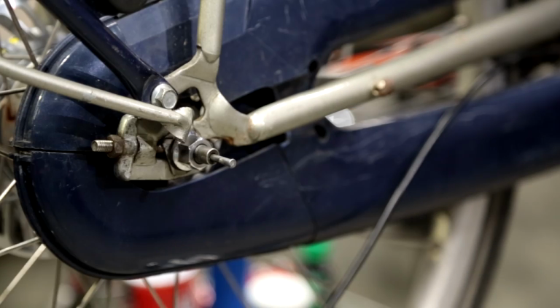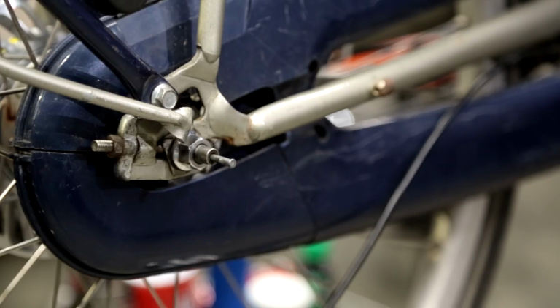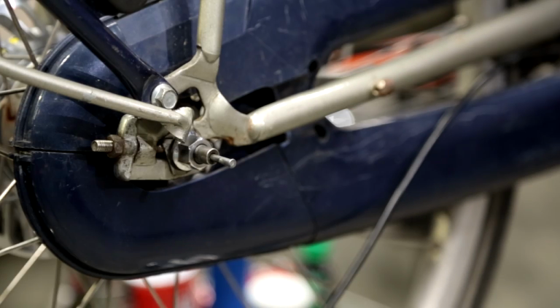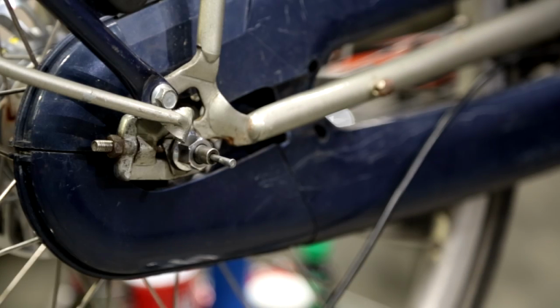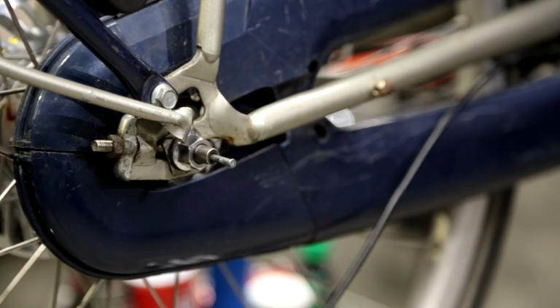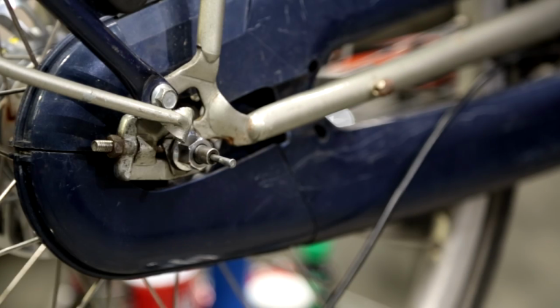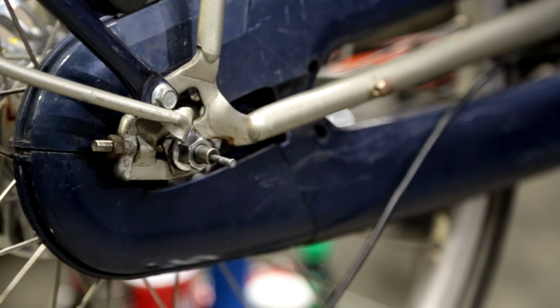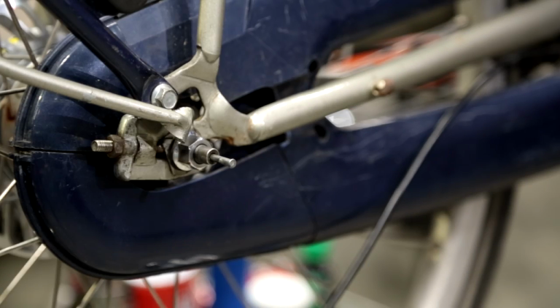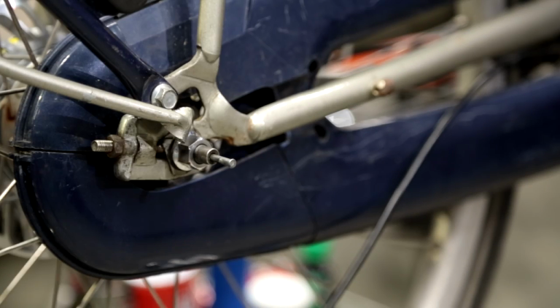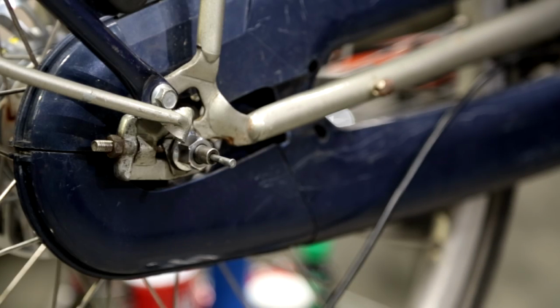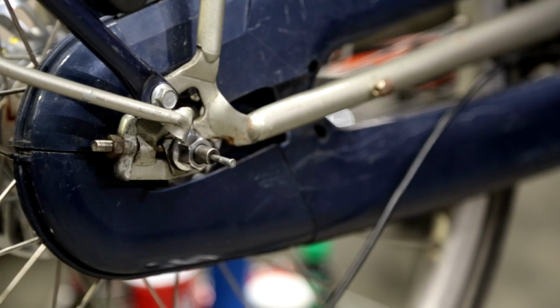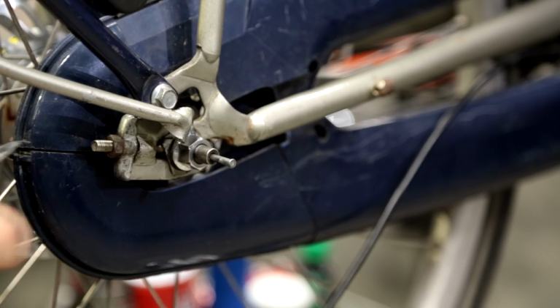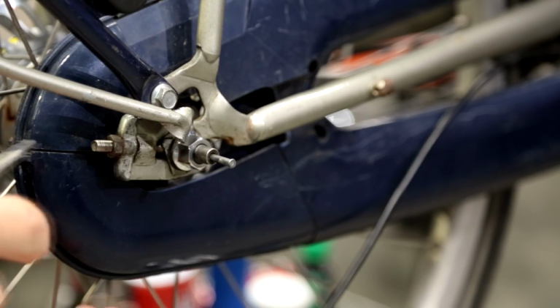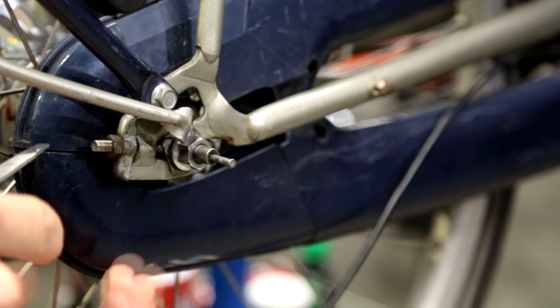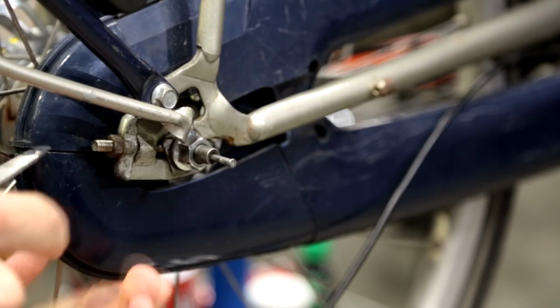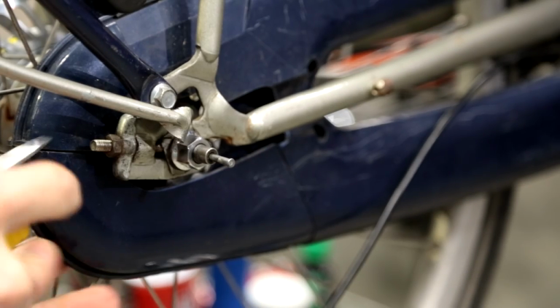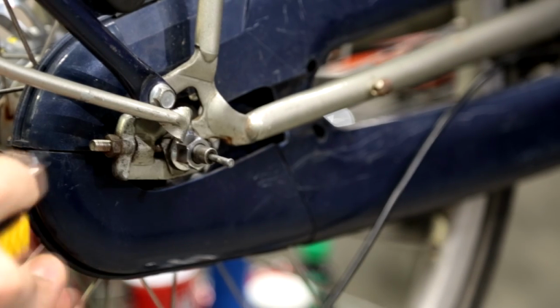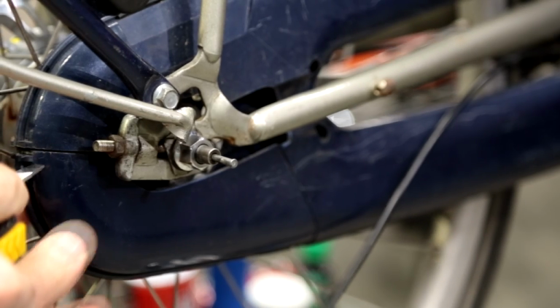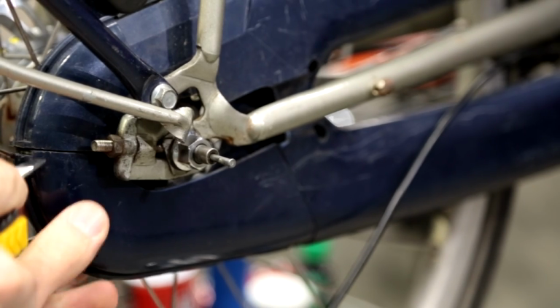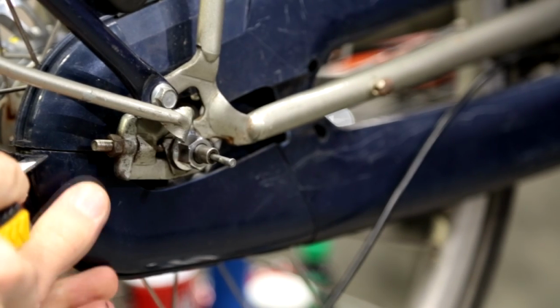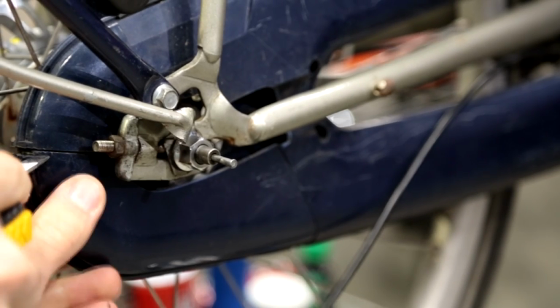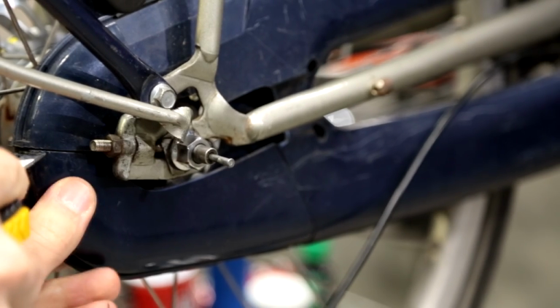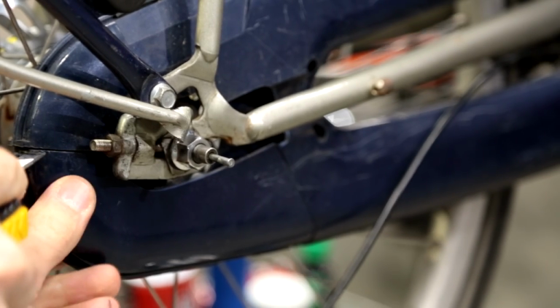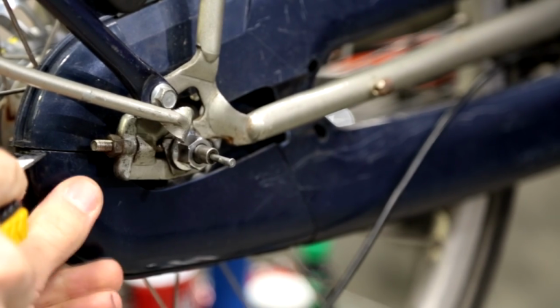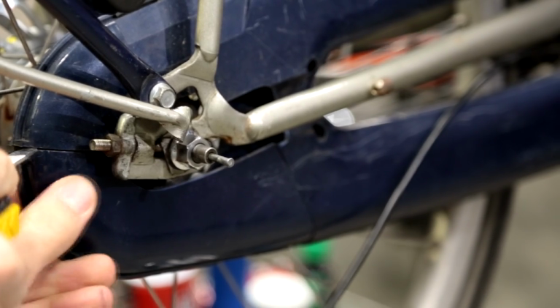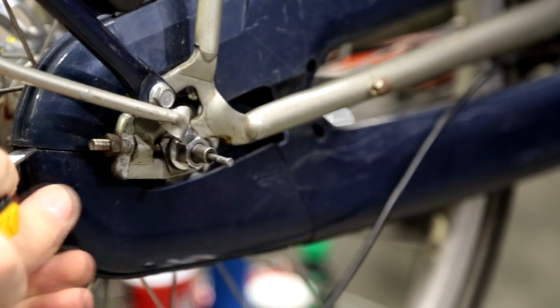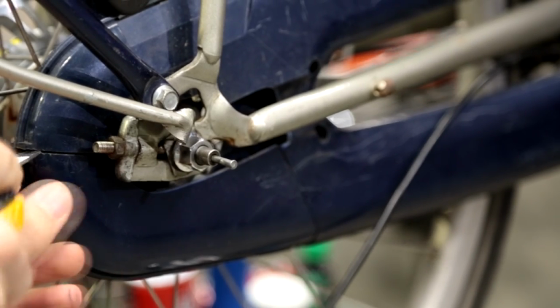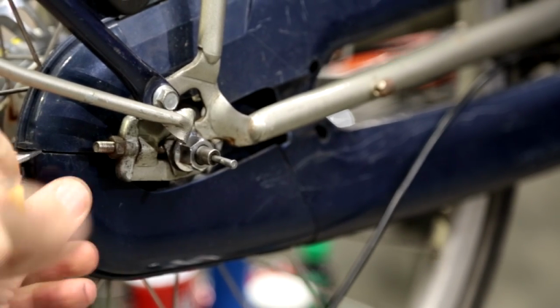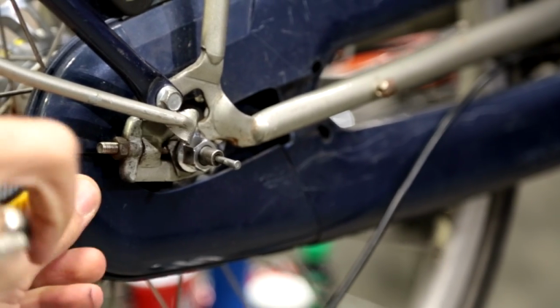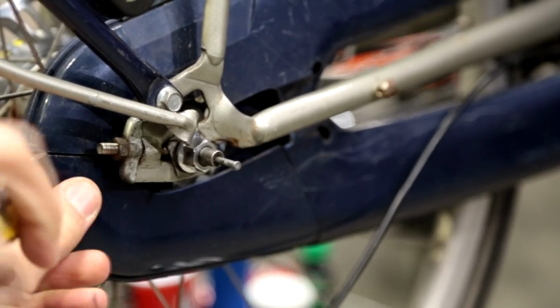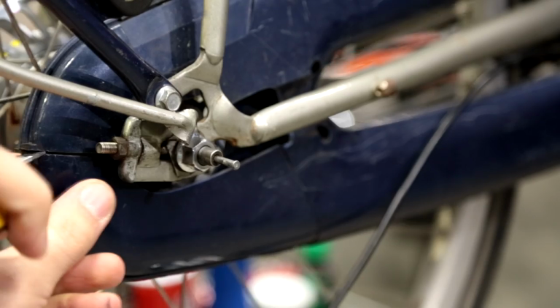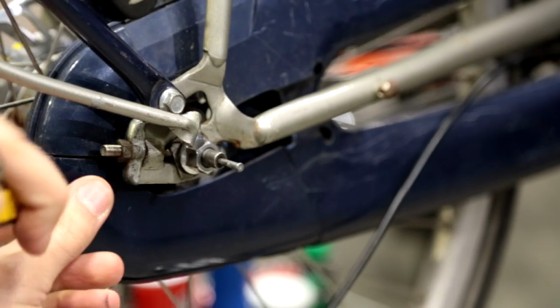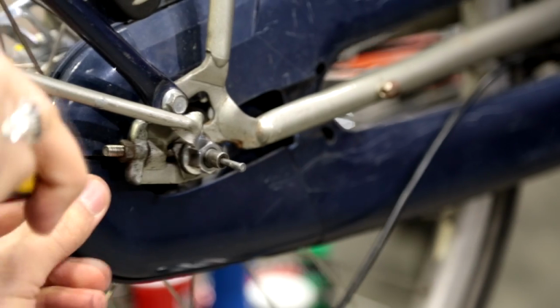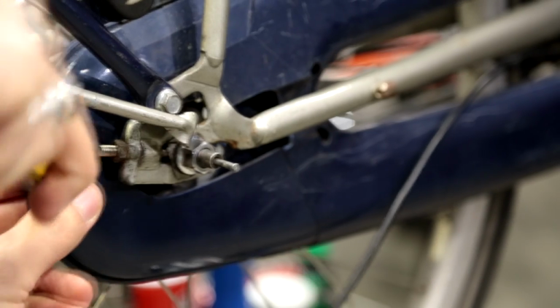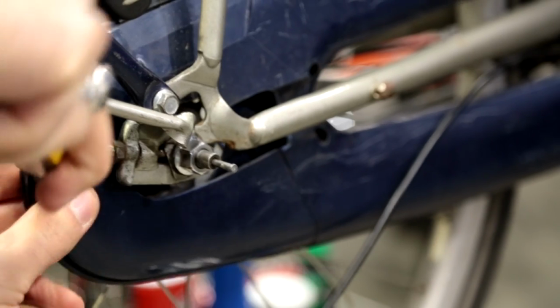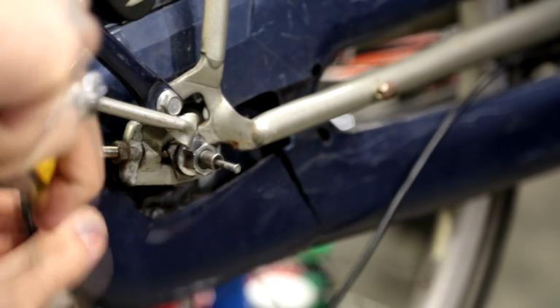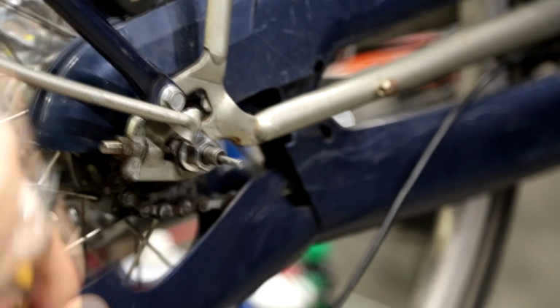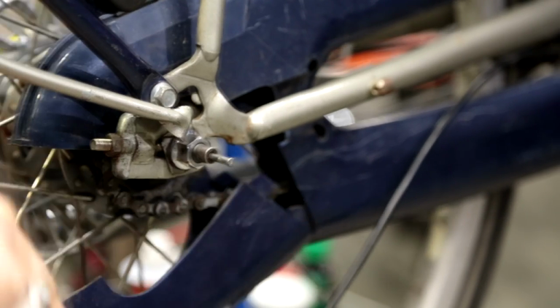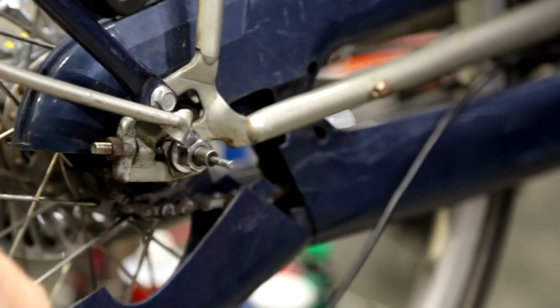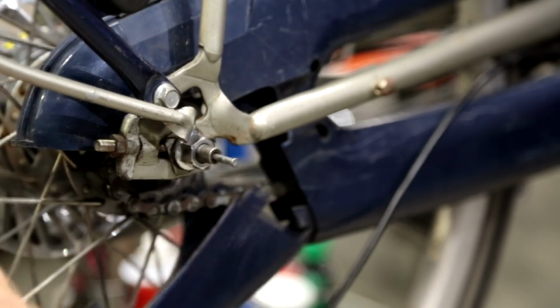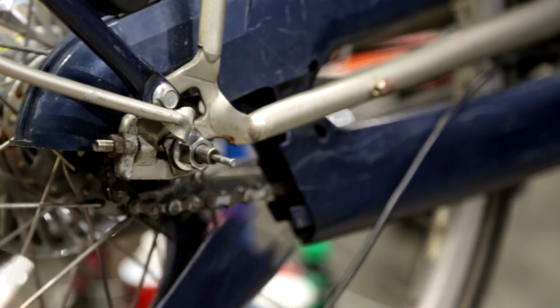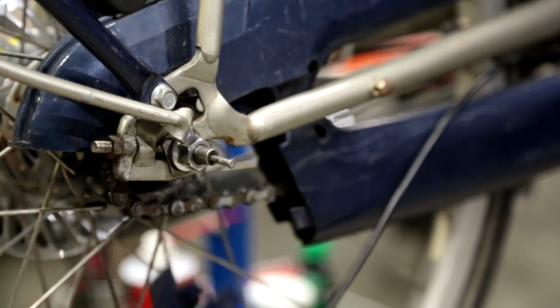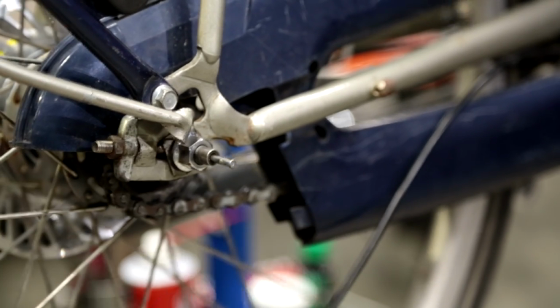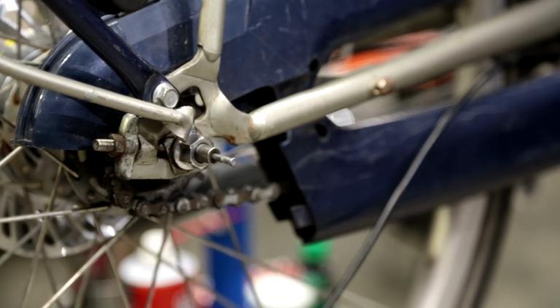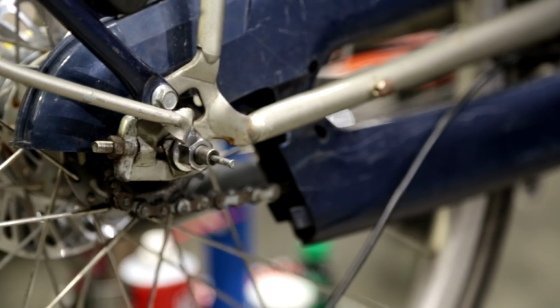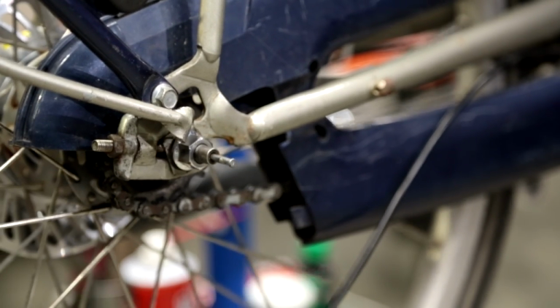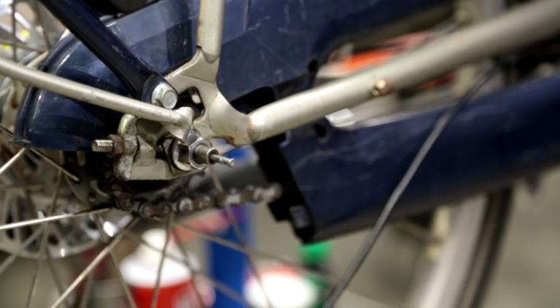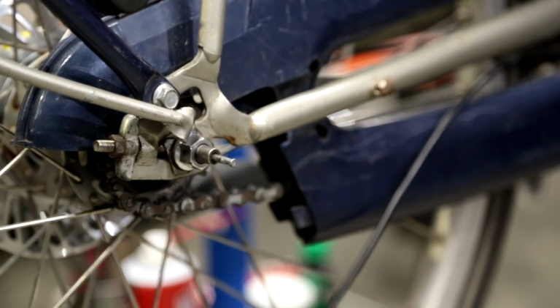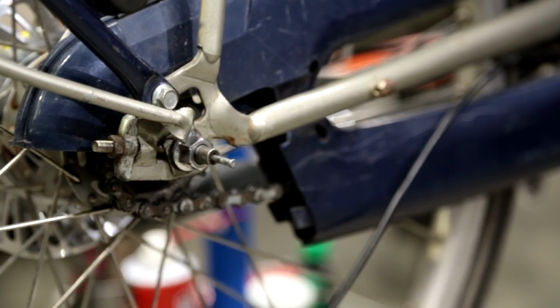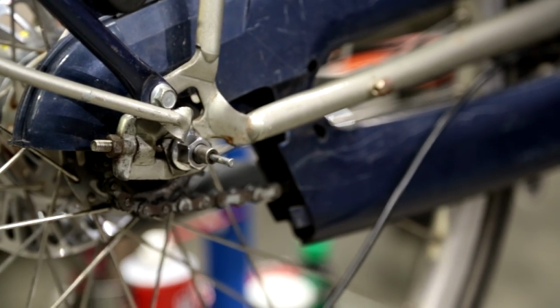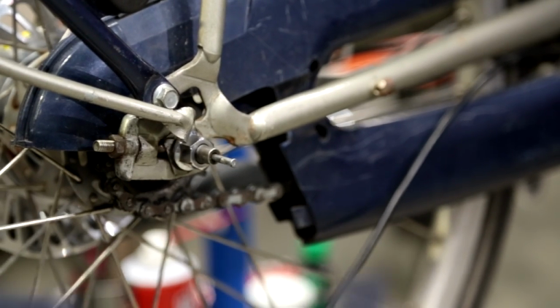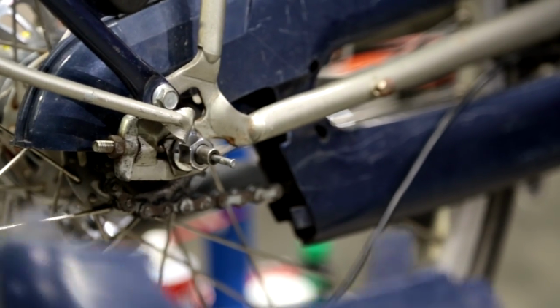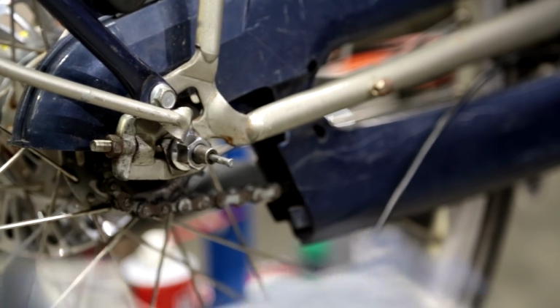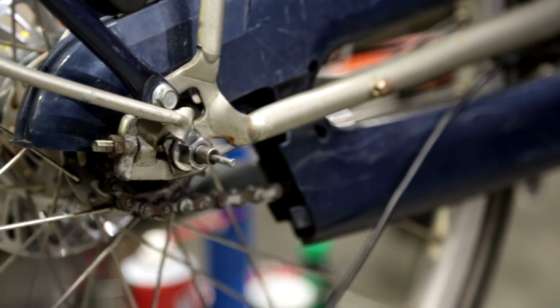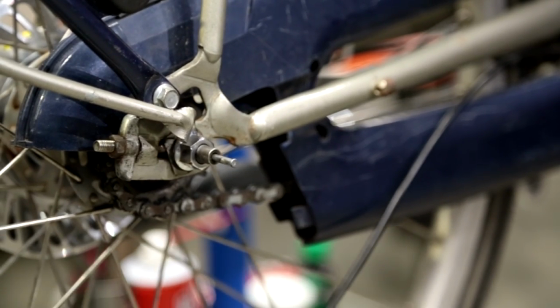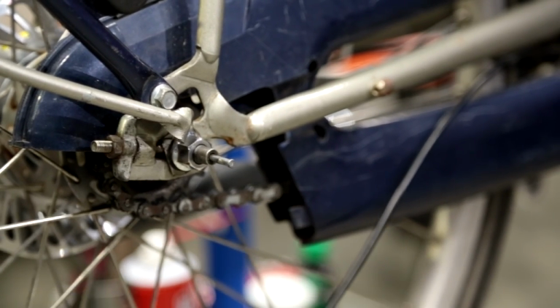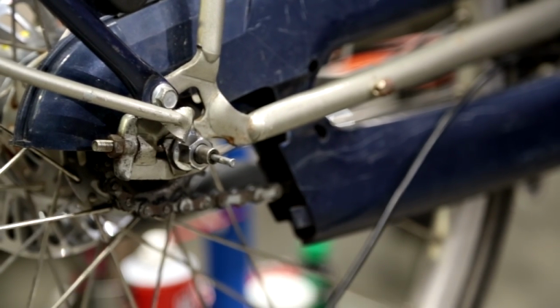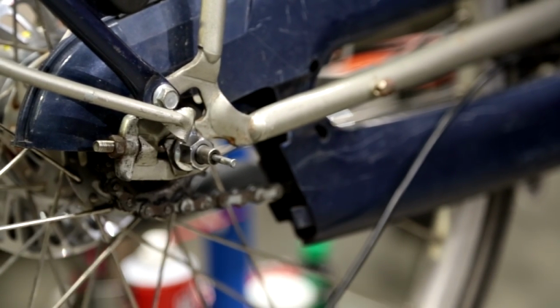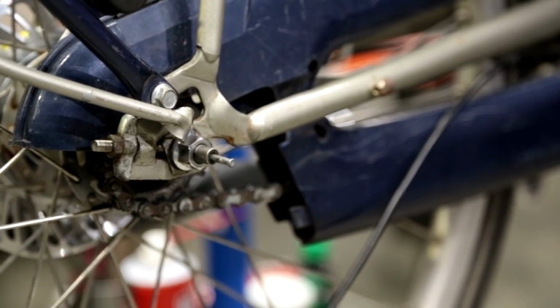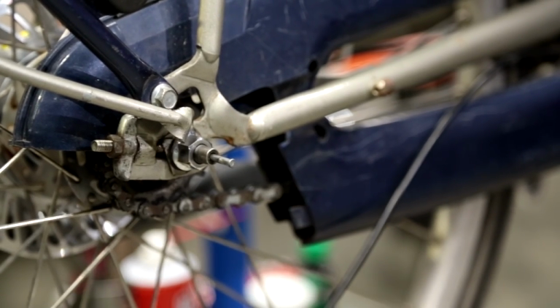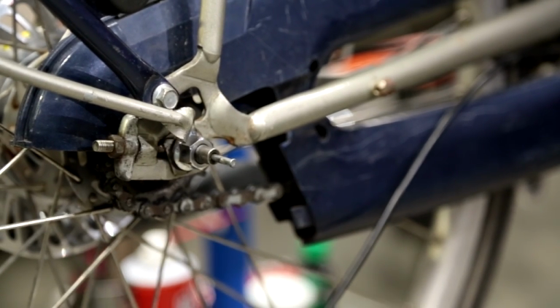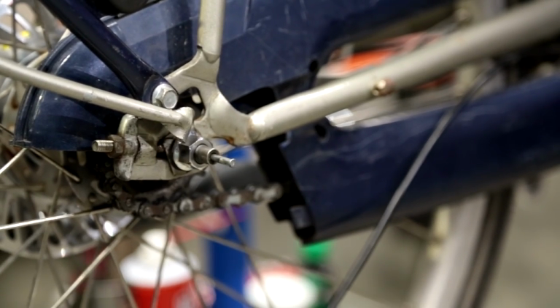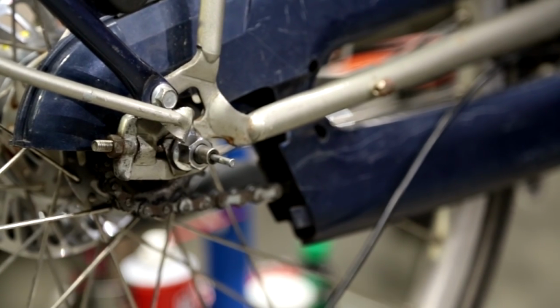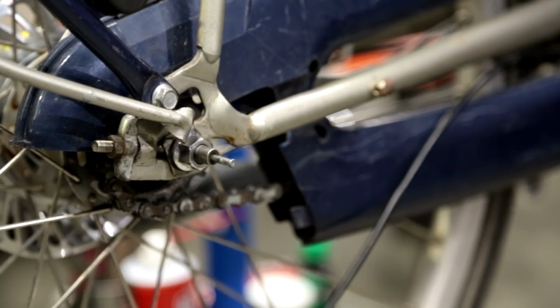The next thing to do is to take off part of the chain case. For my bicycle I just have to pop it off right here, so that's that part taken off.